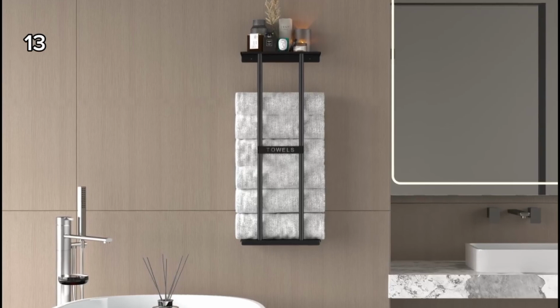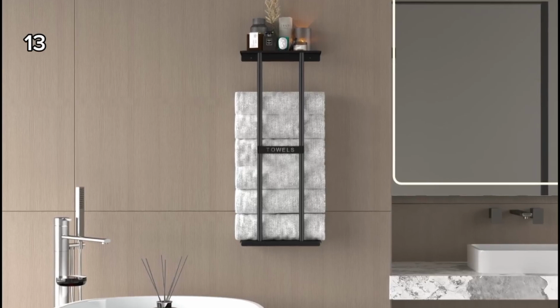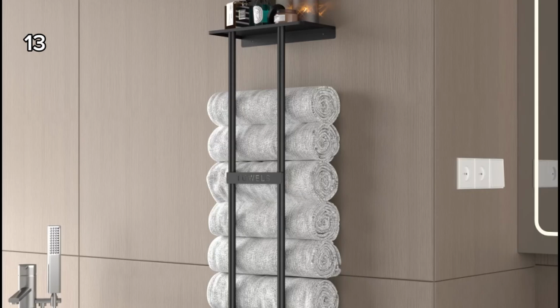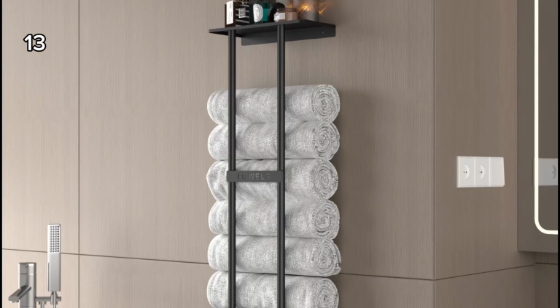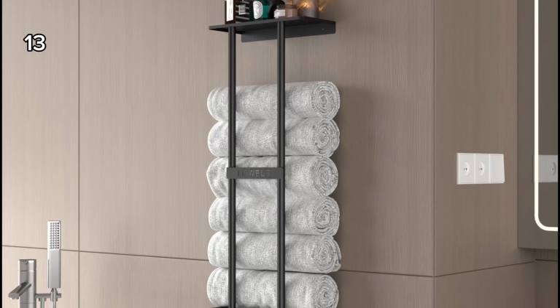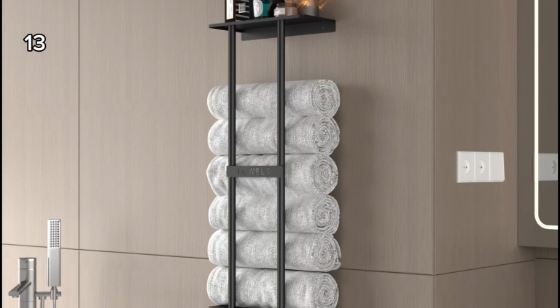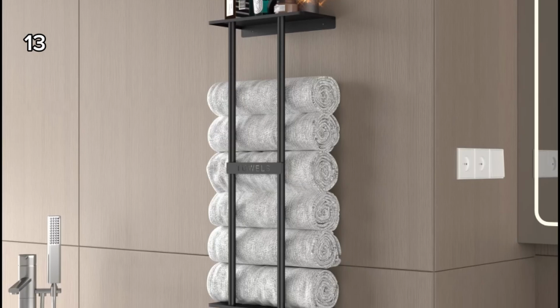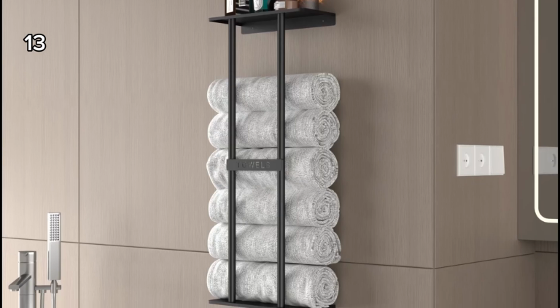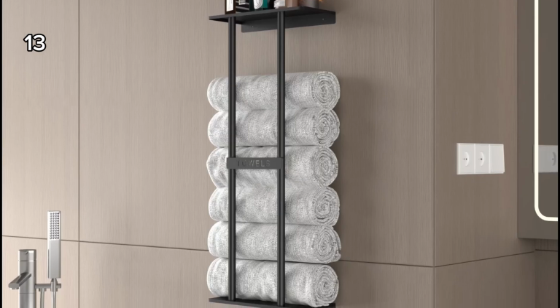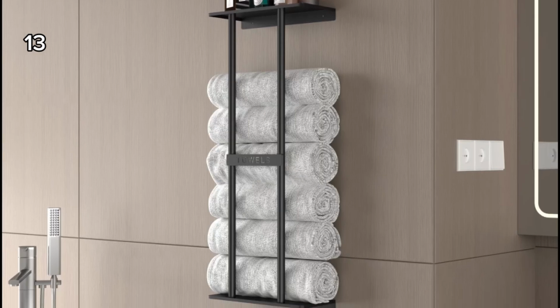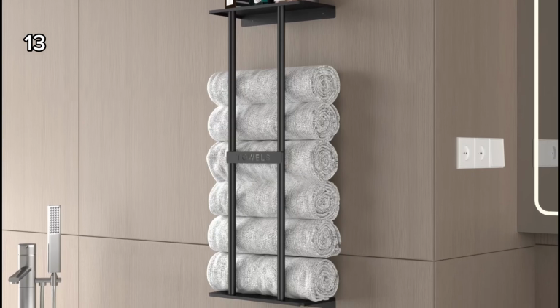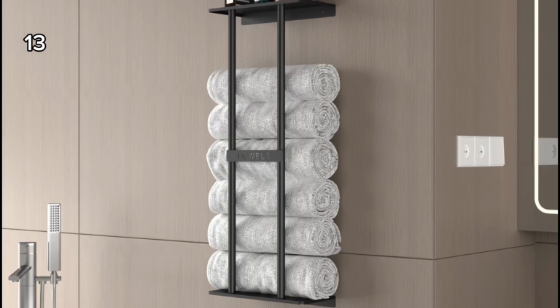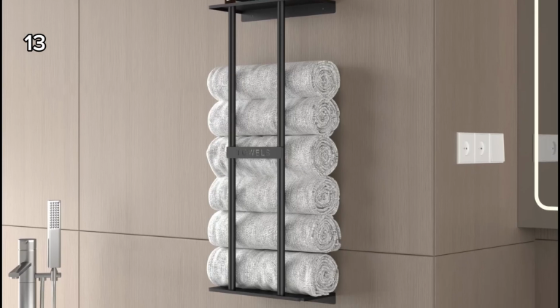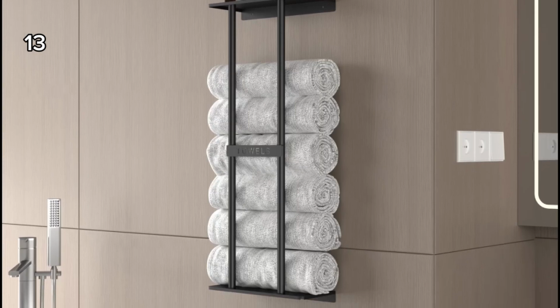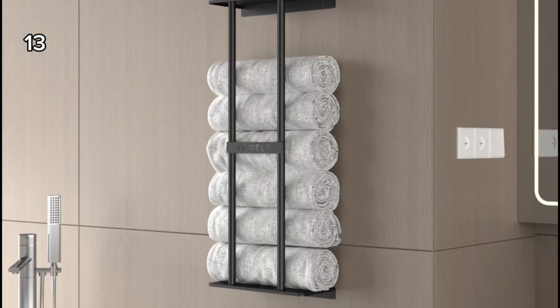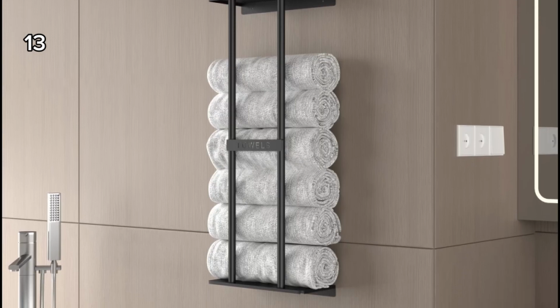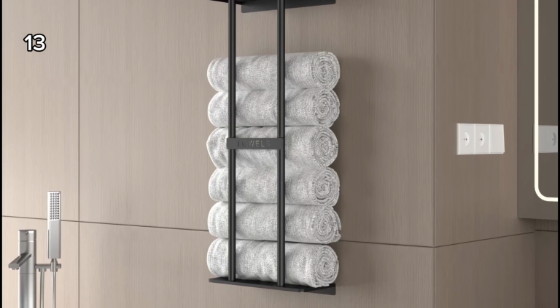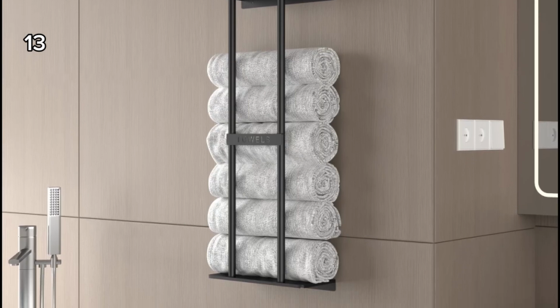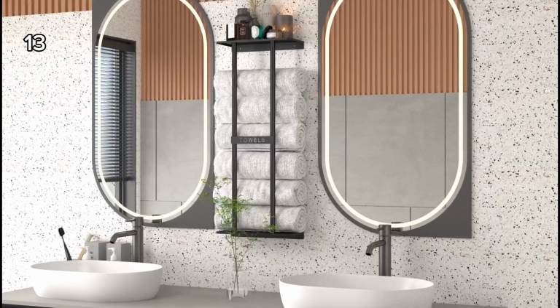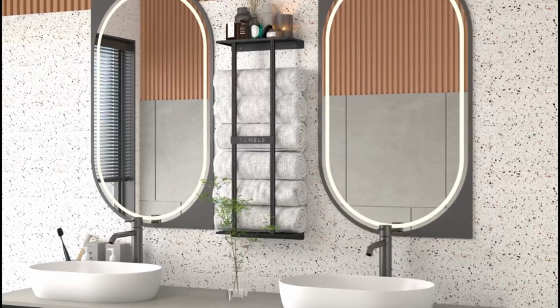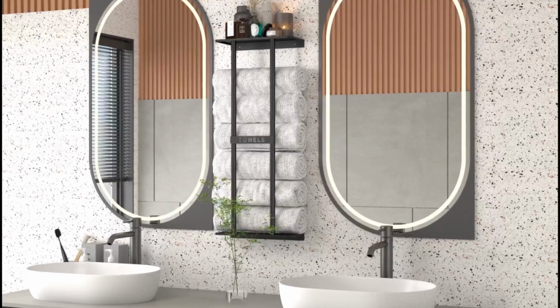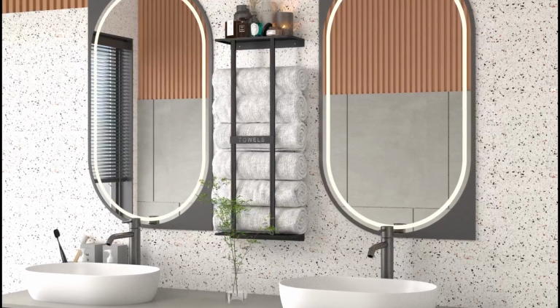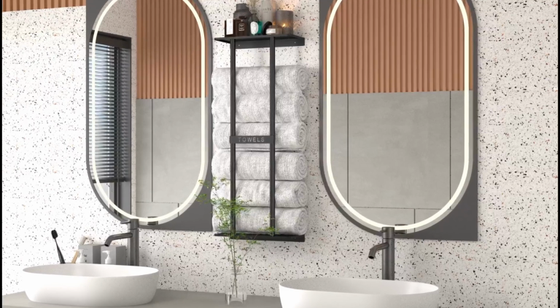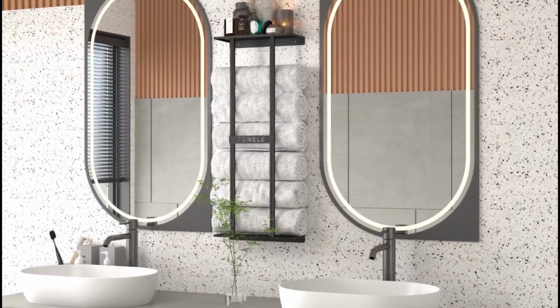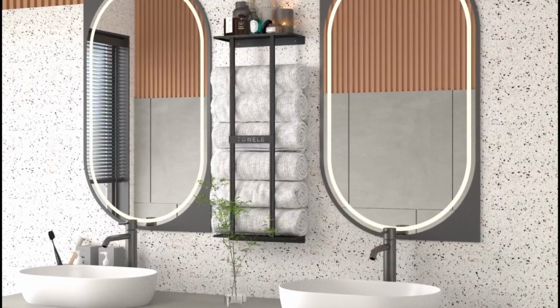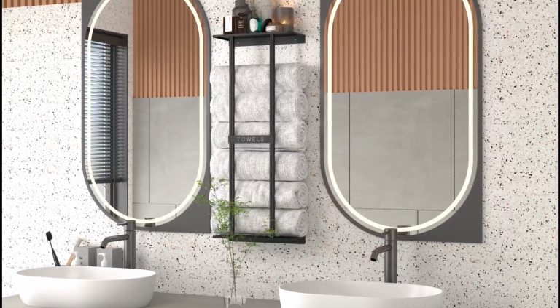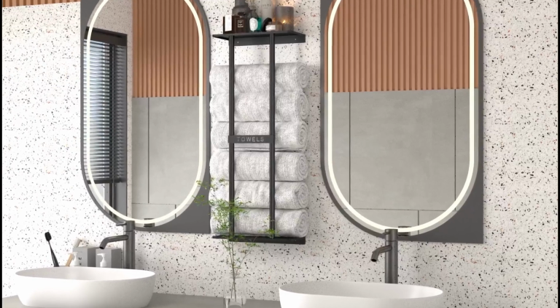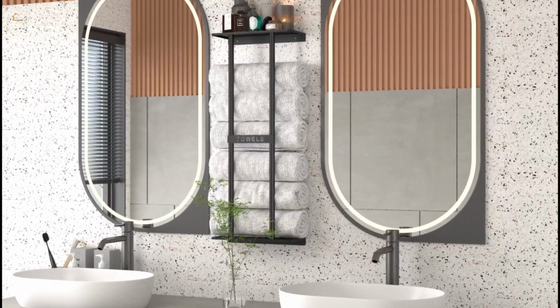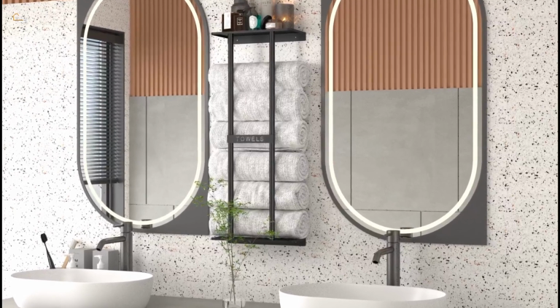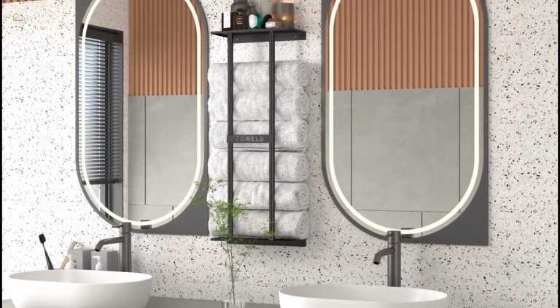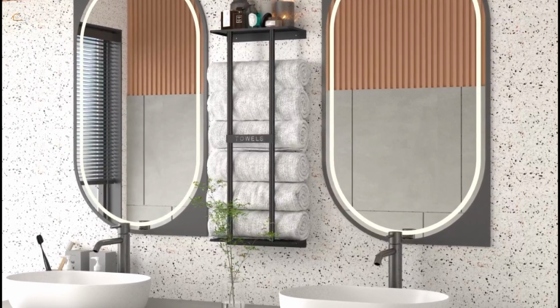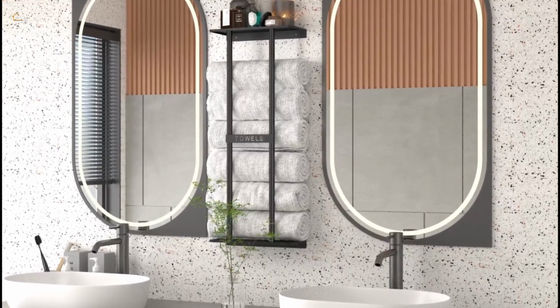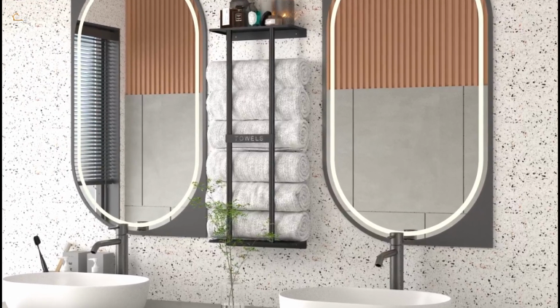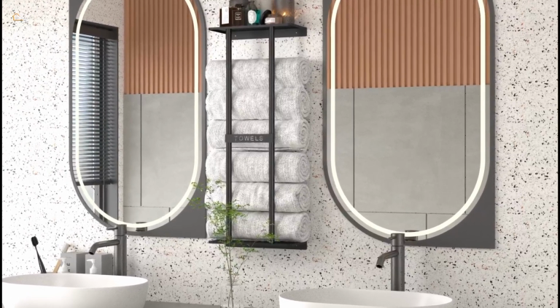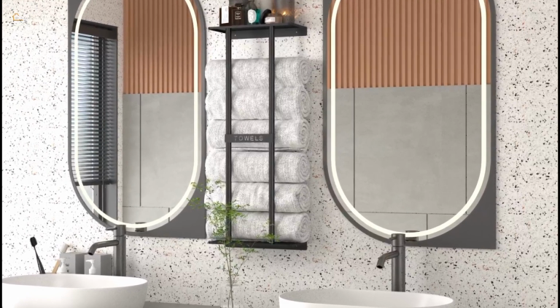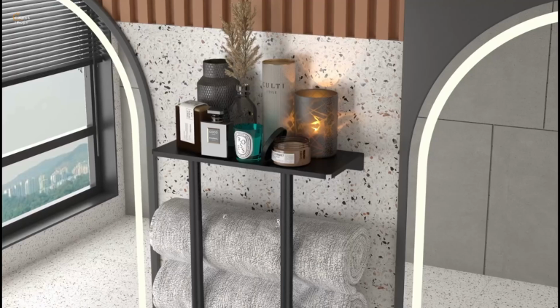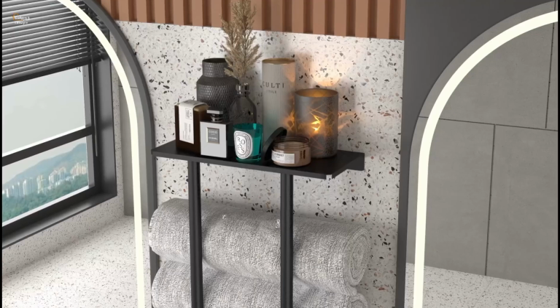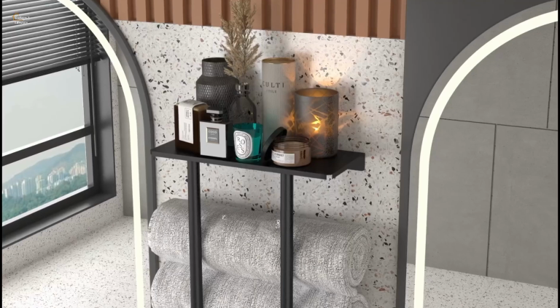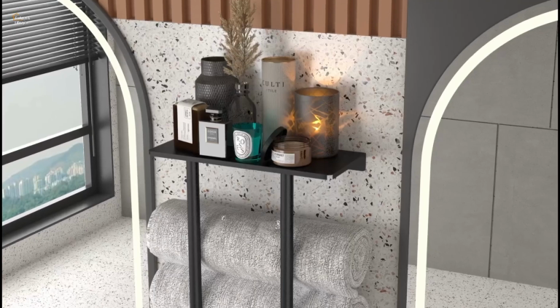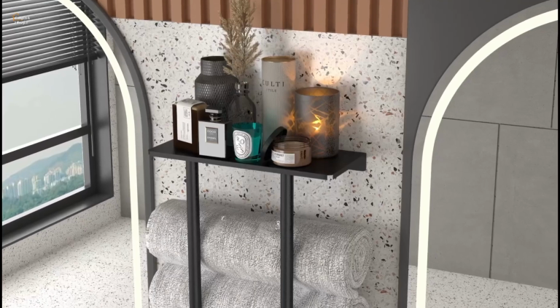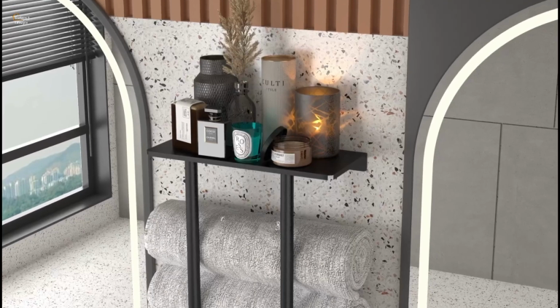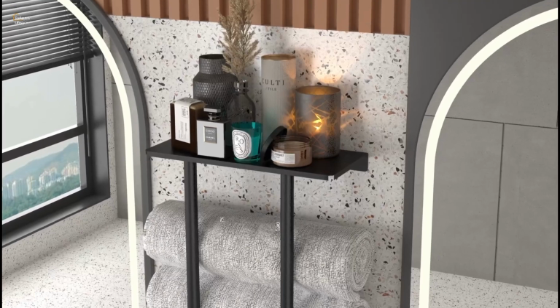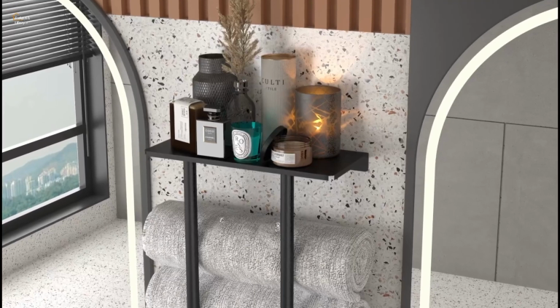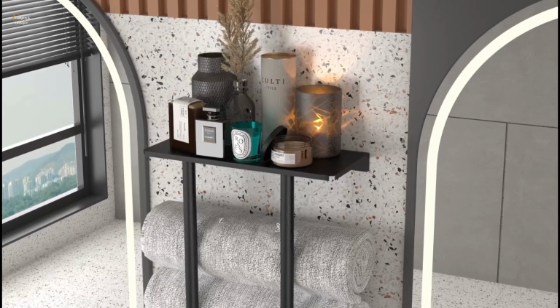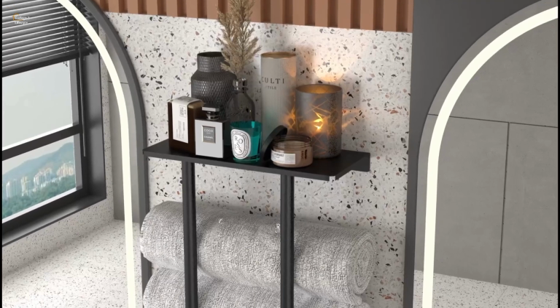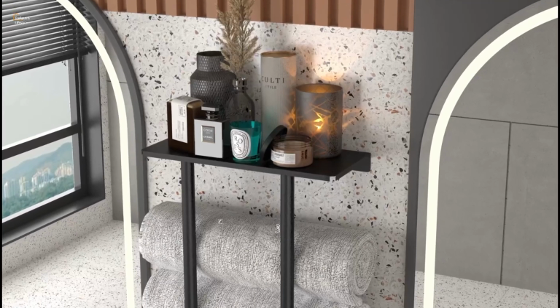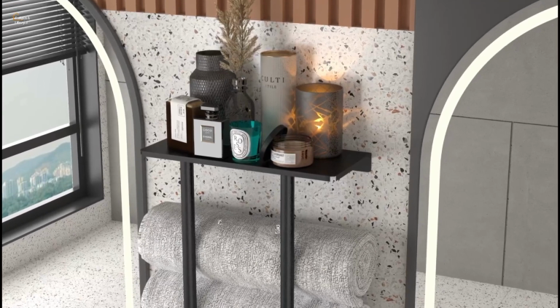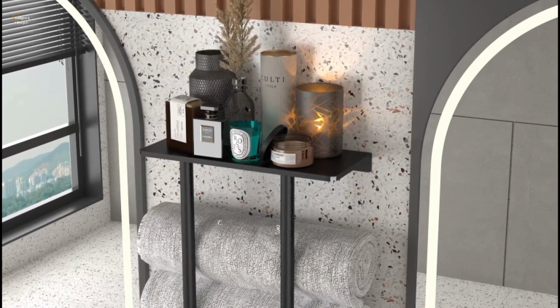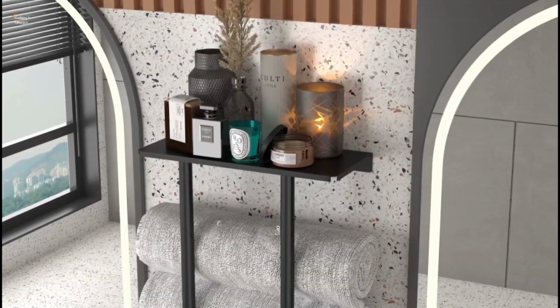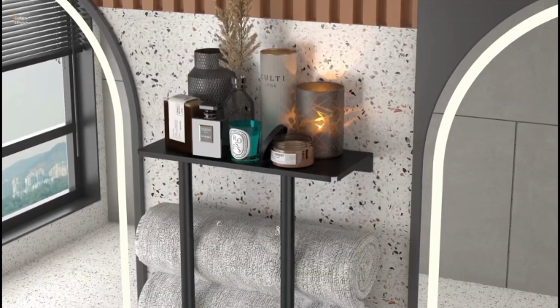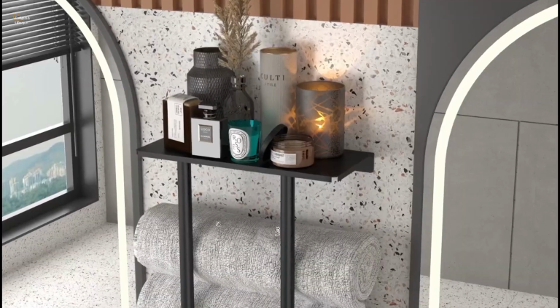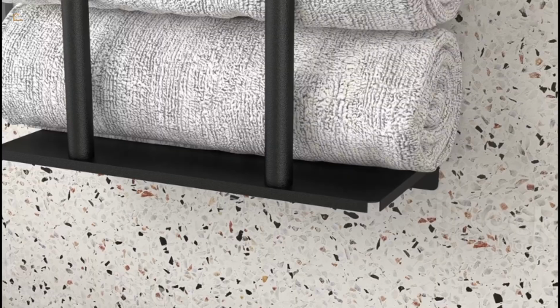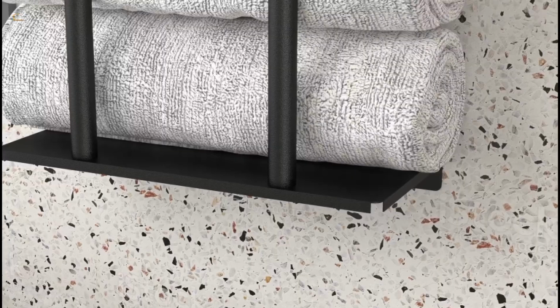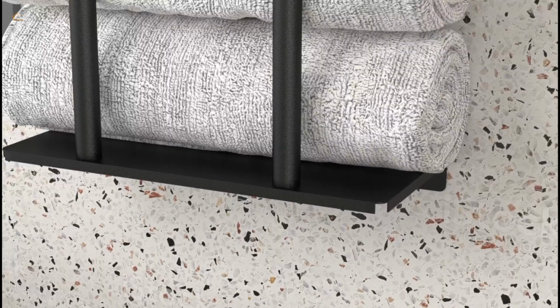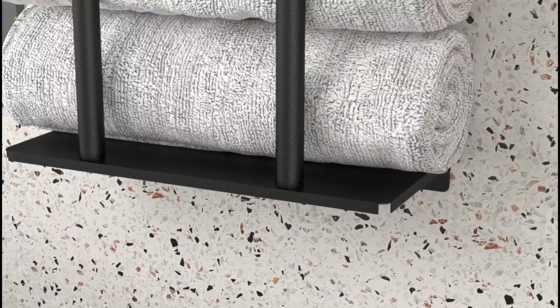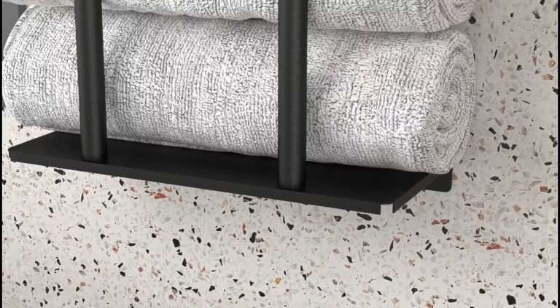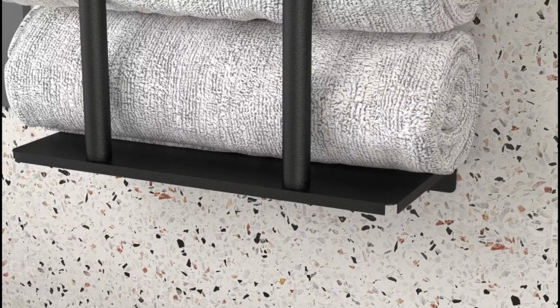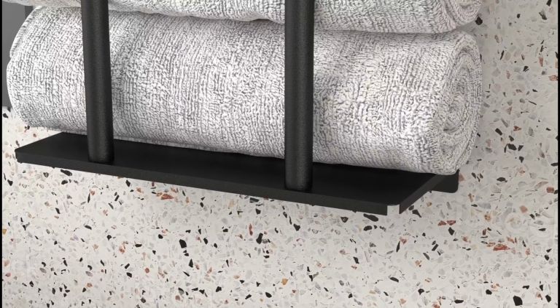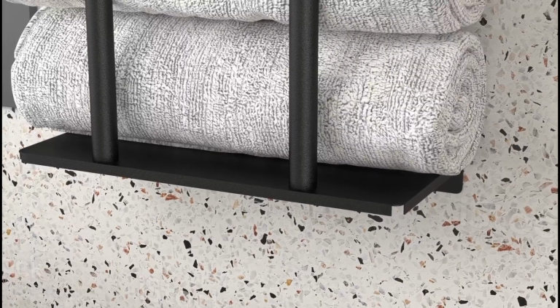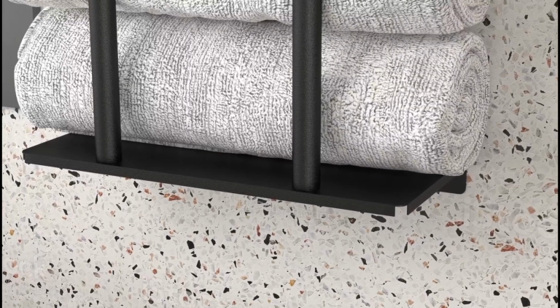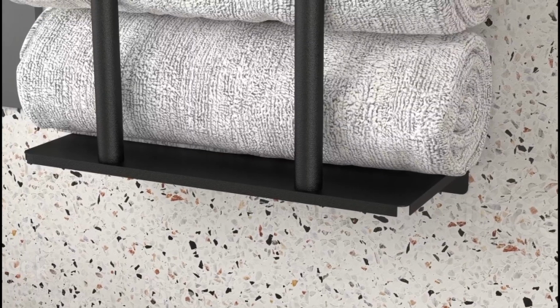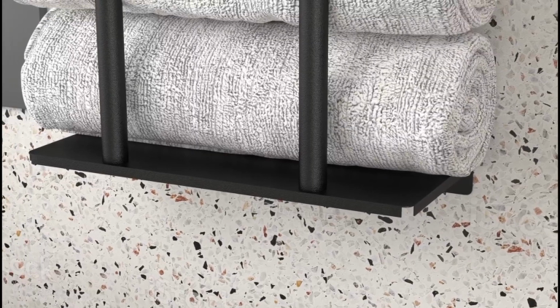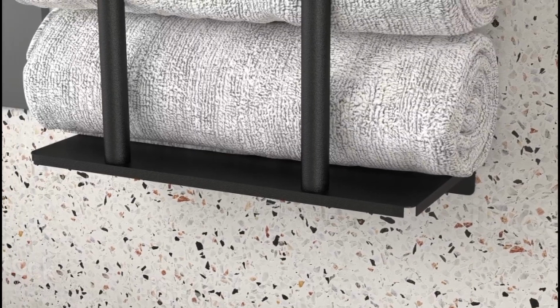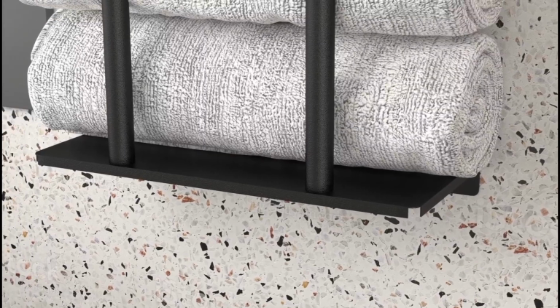13. This bathroom towel rack is perfect for bathrooms, saunas, and spas. It's a practical solution for storing towels.